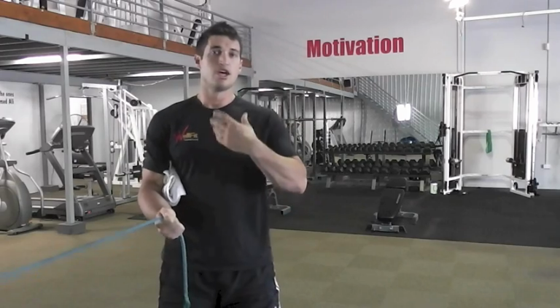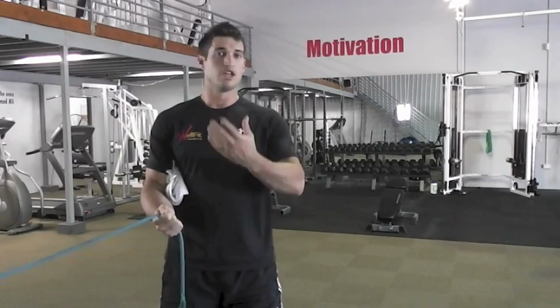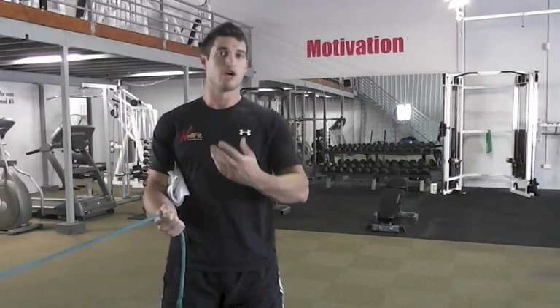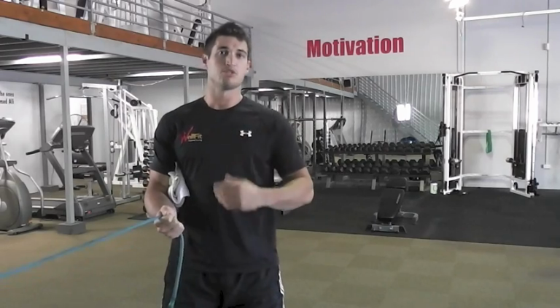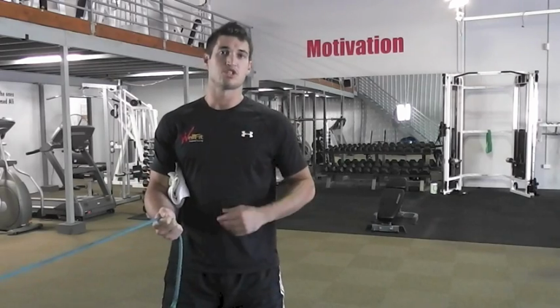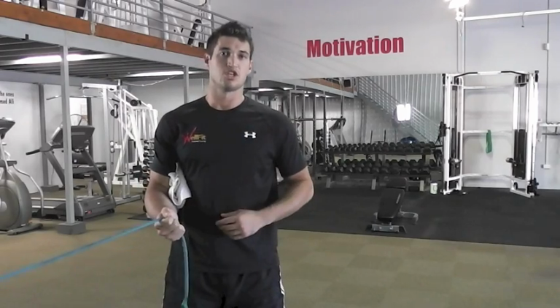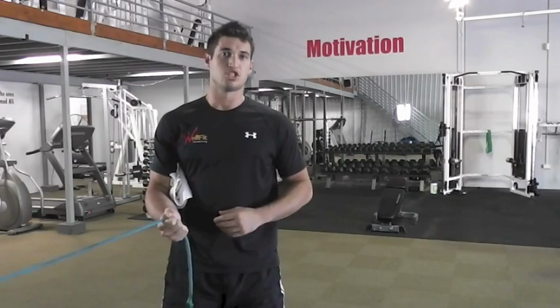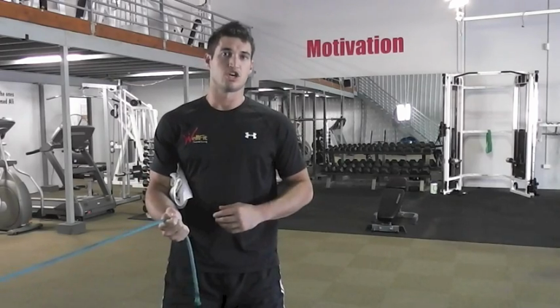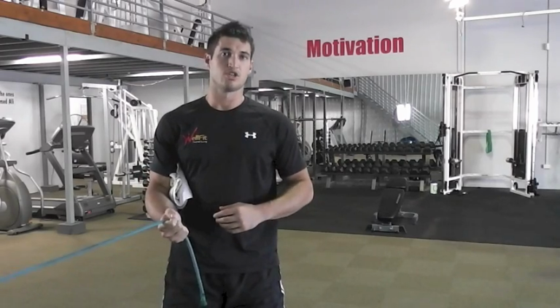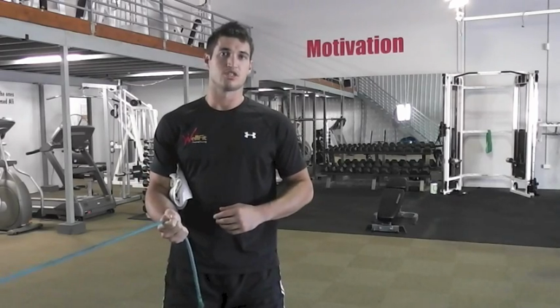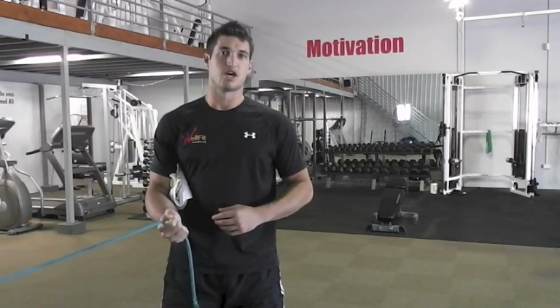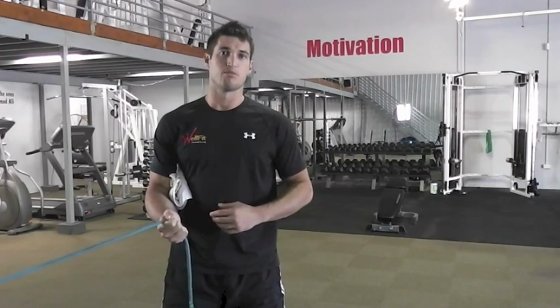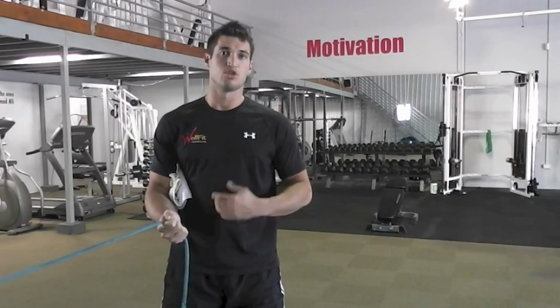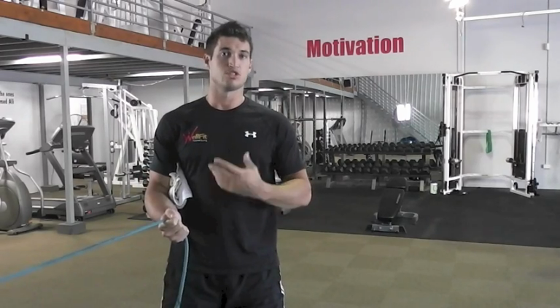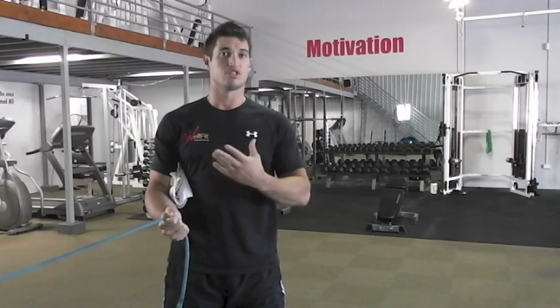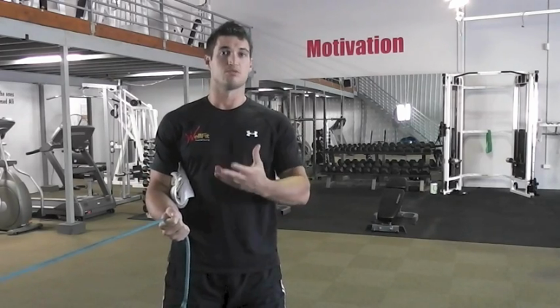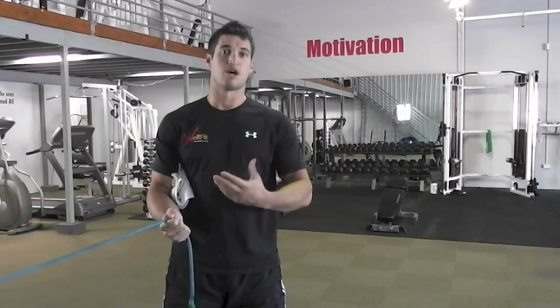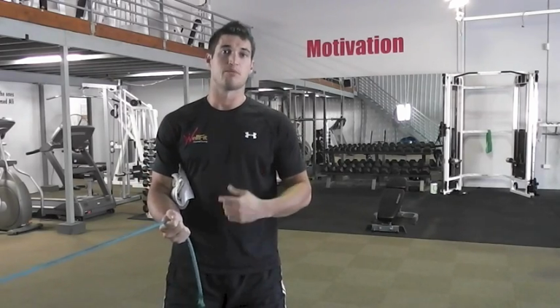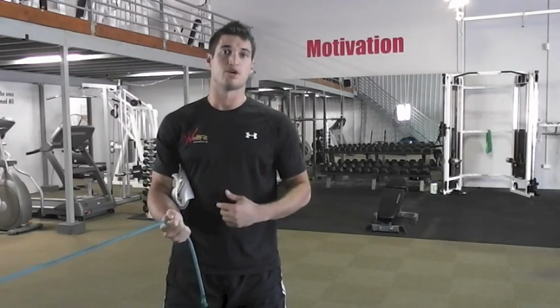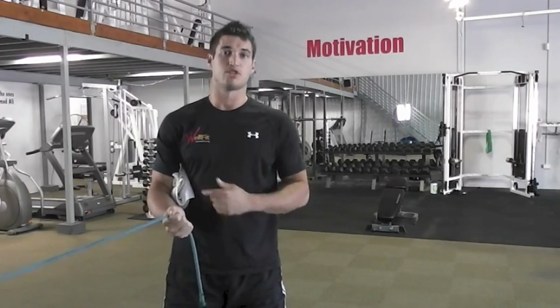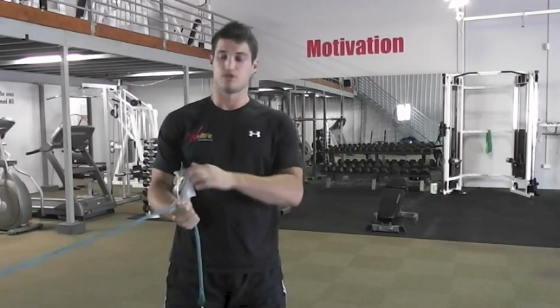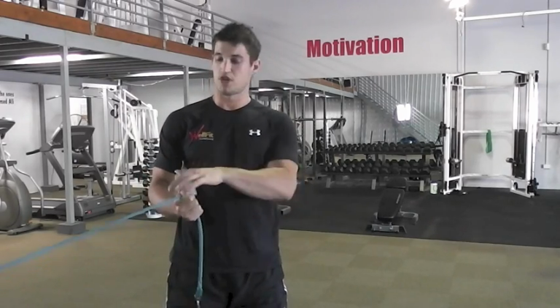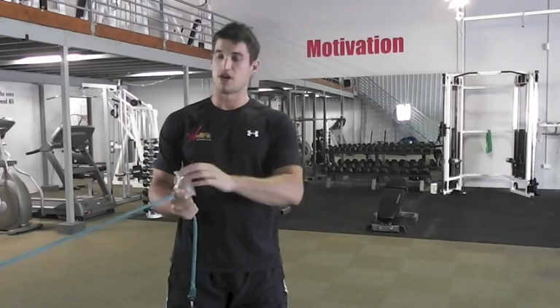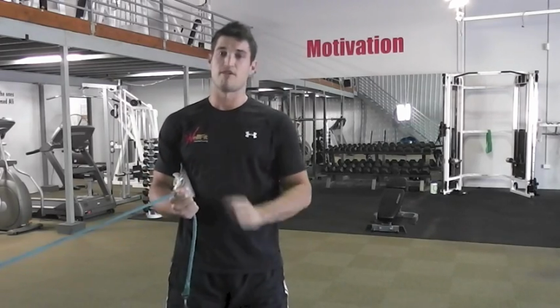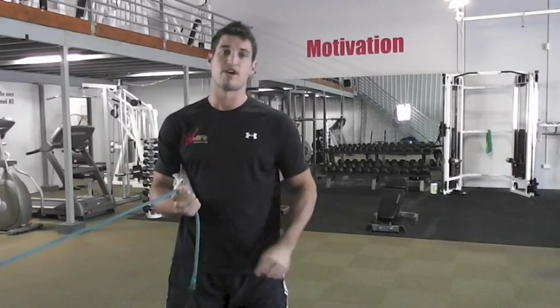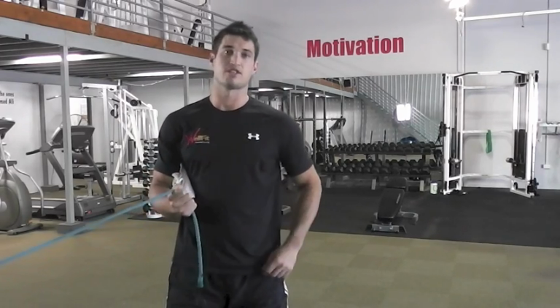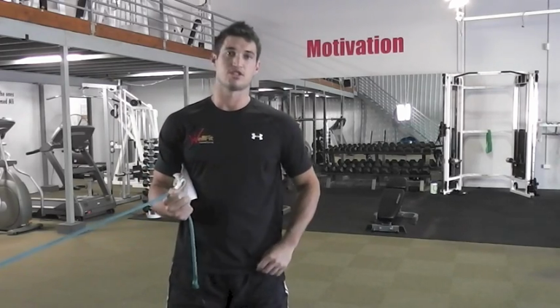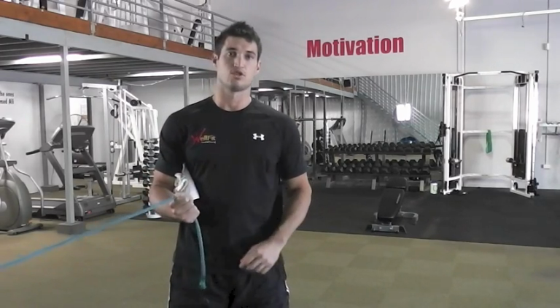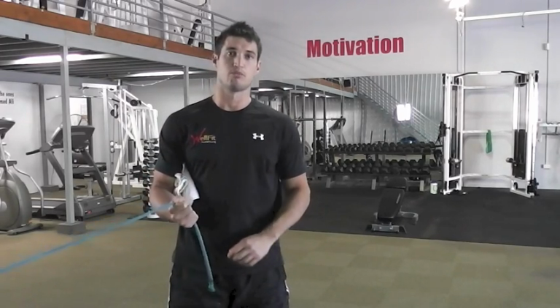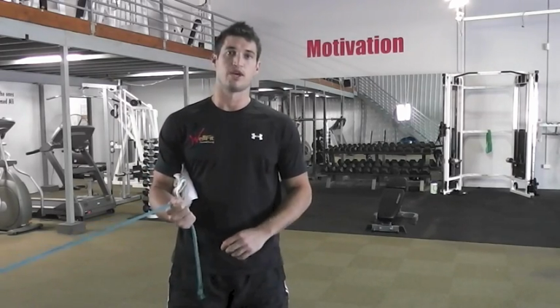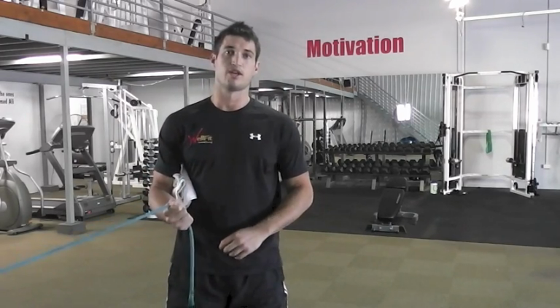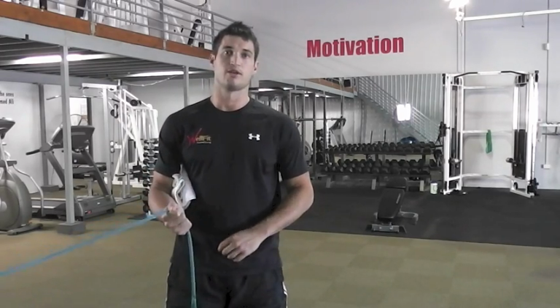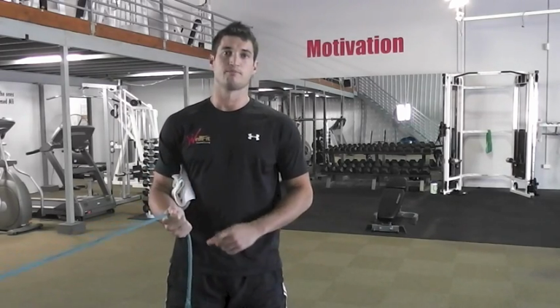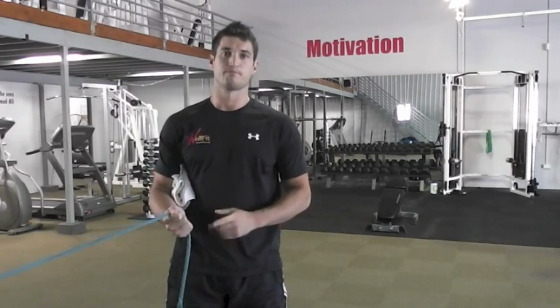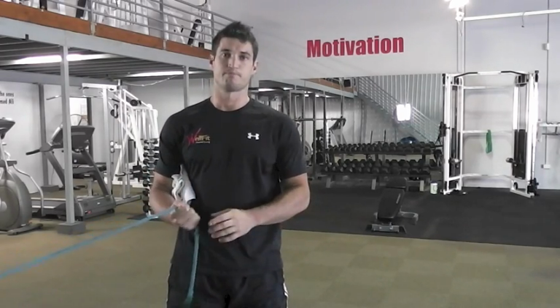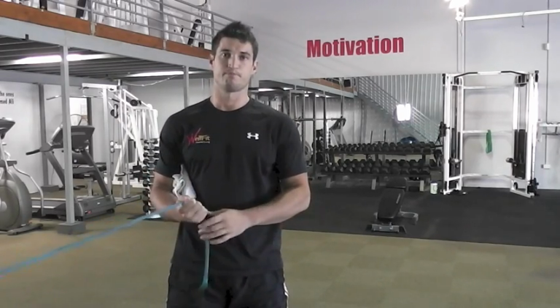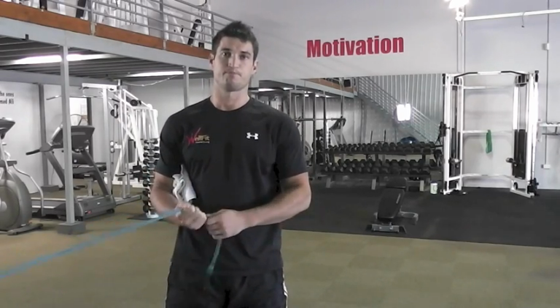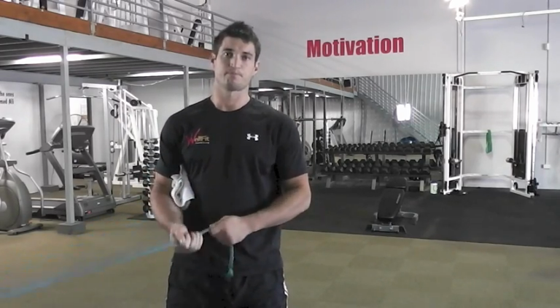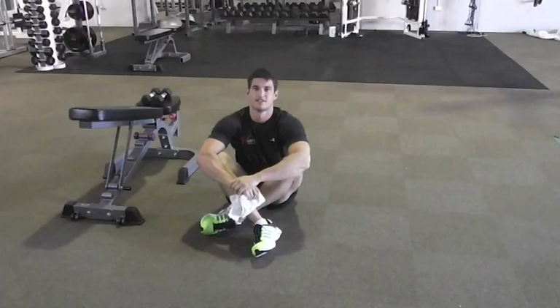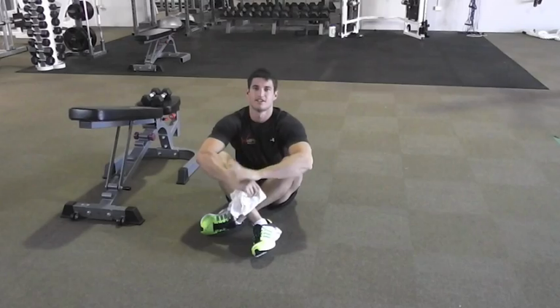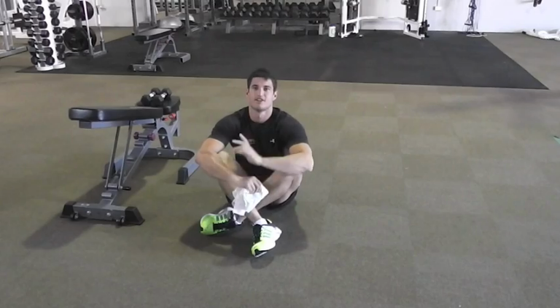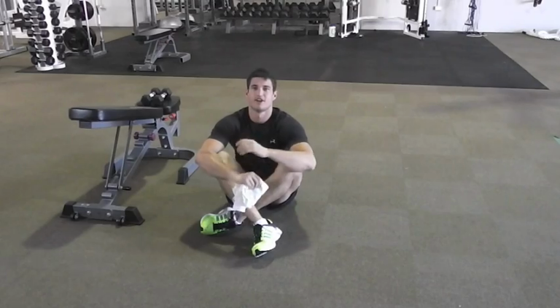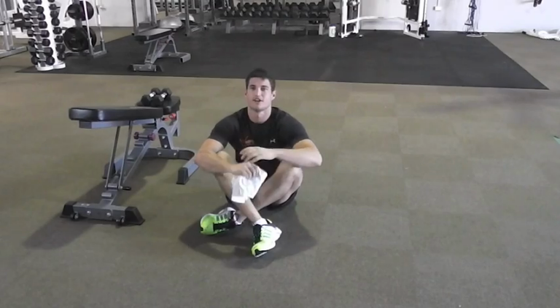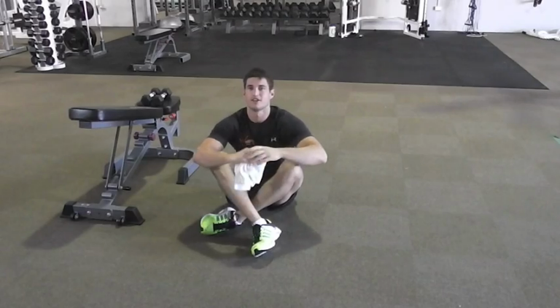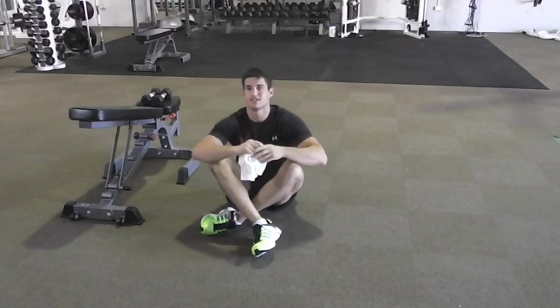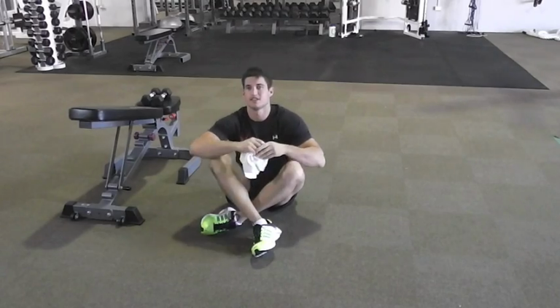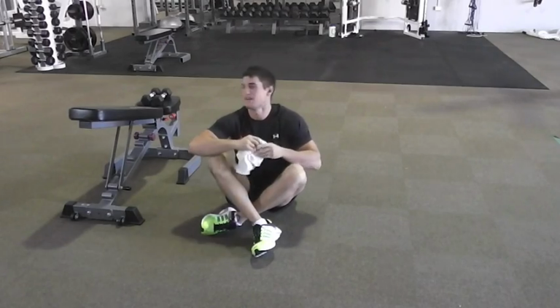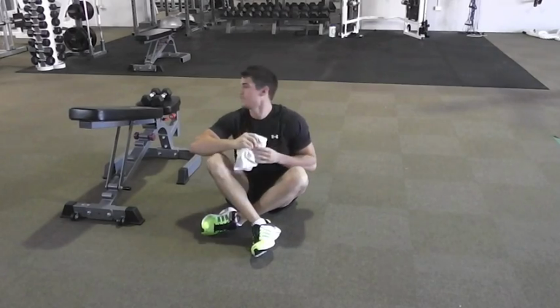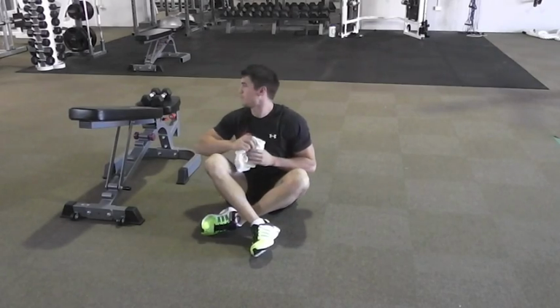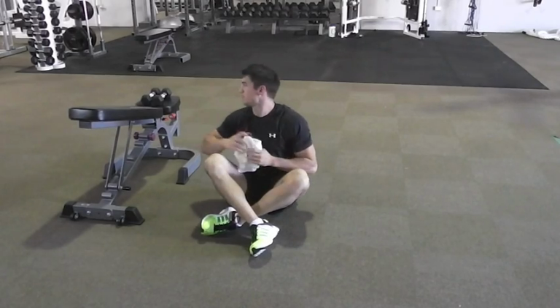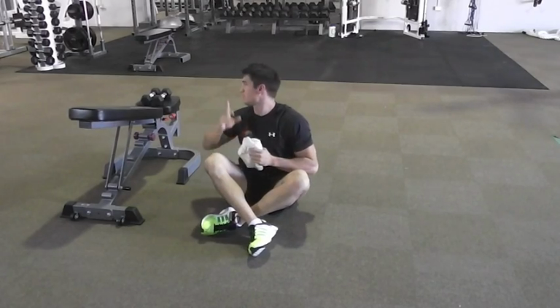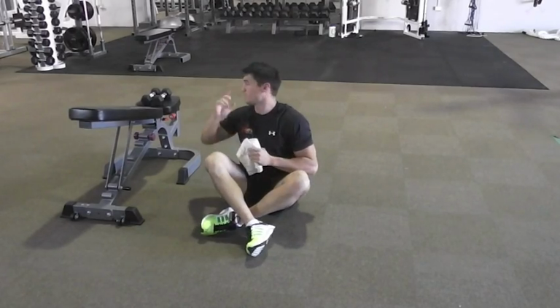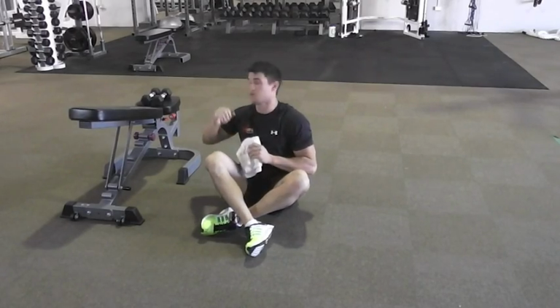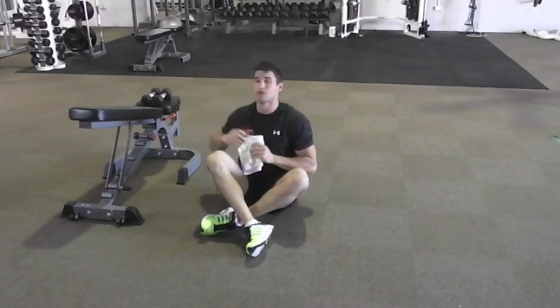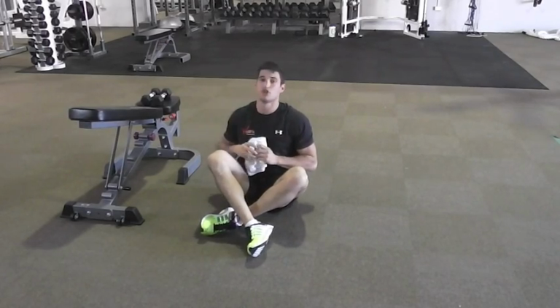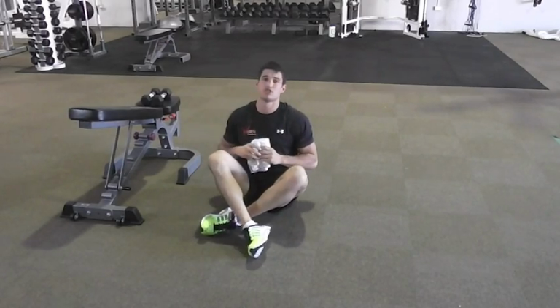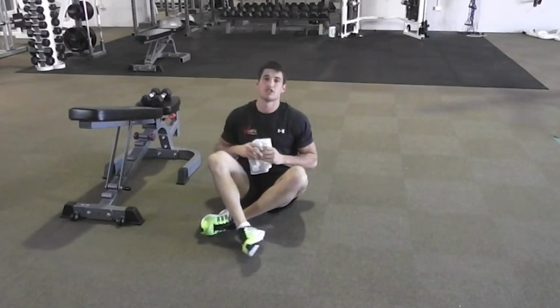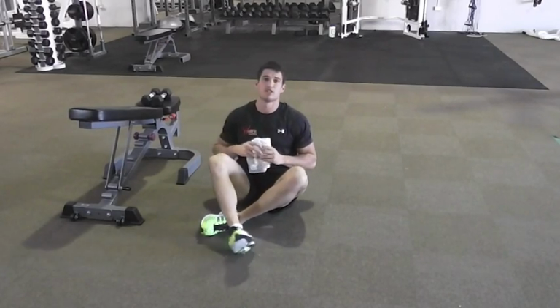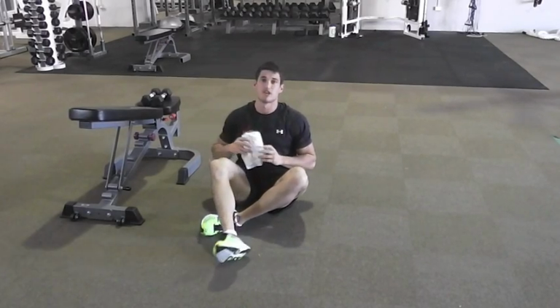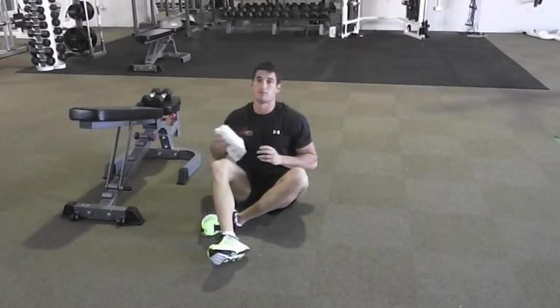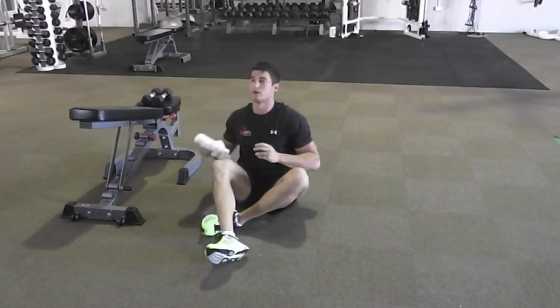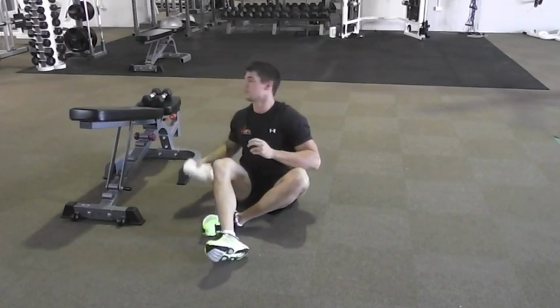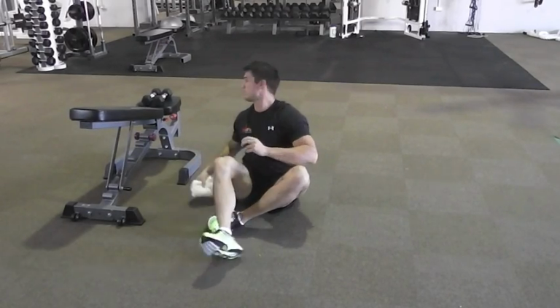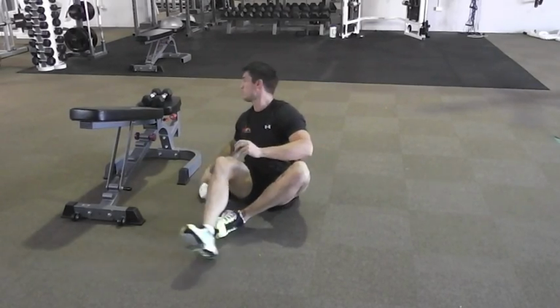Now I'm just going to show you some exercises using dumbbells if you don't have access to a band. The next ones are going to be using the dumbbells.